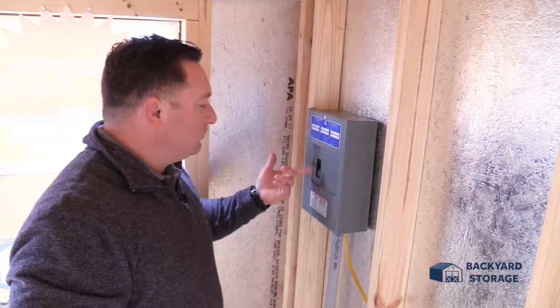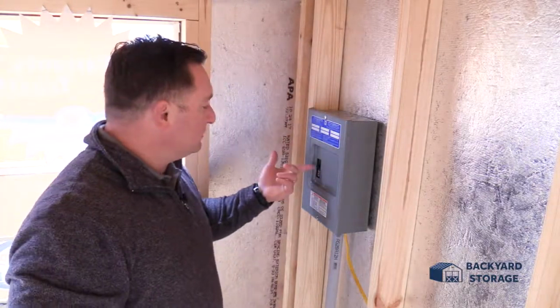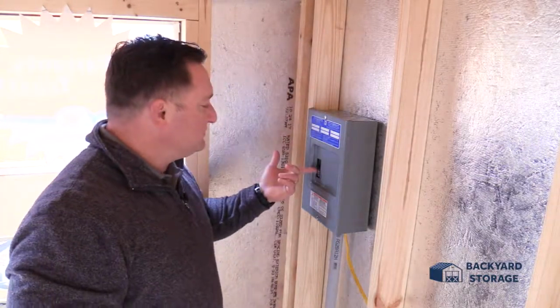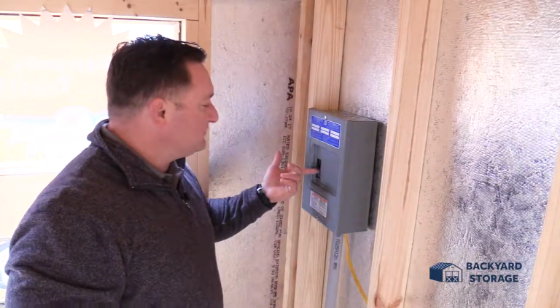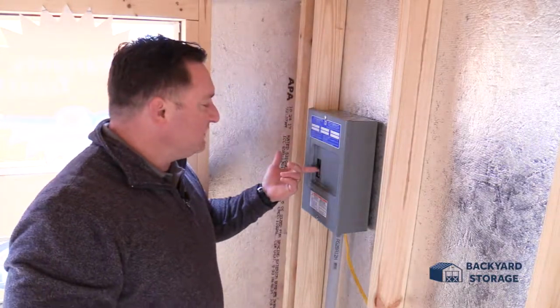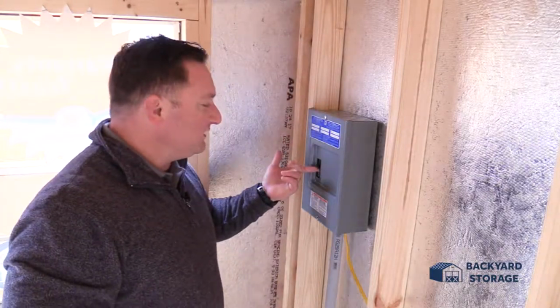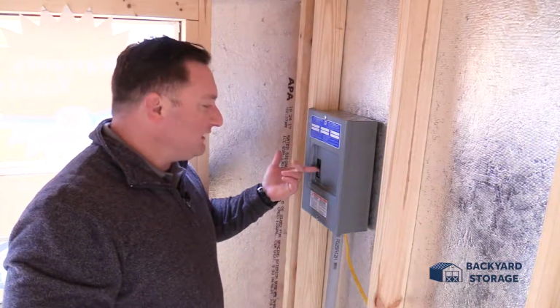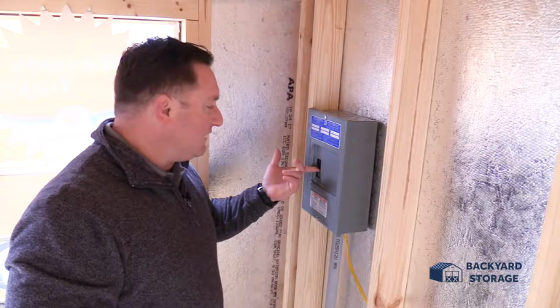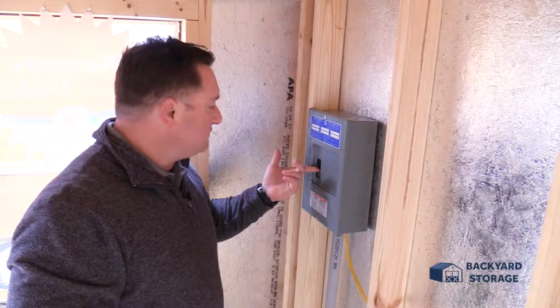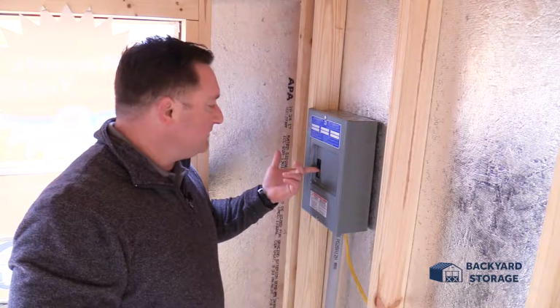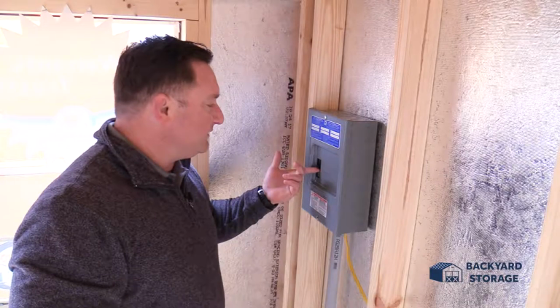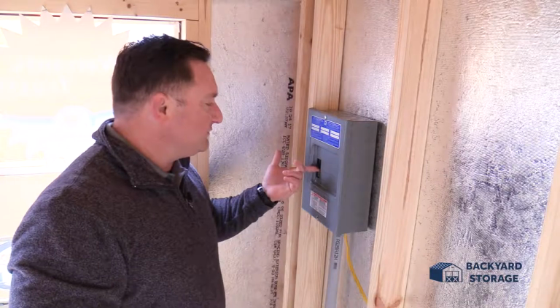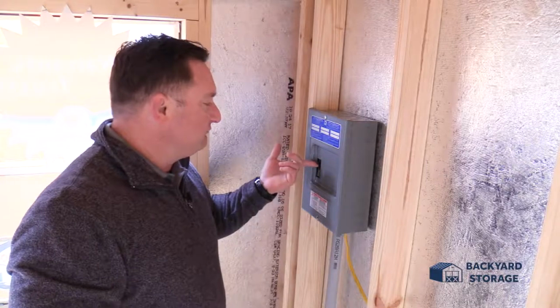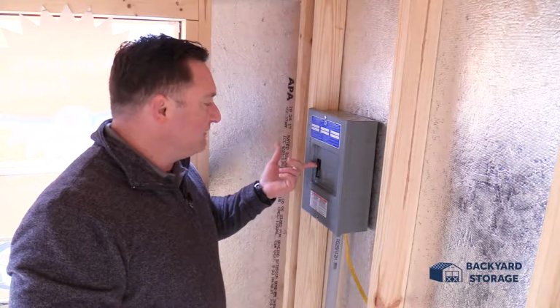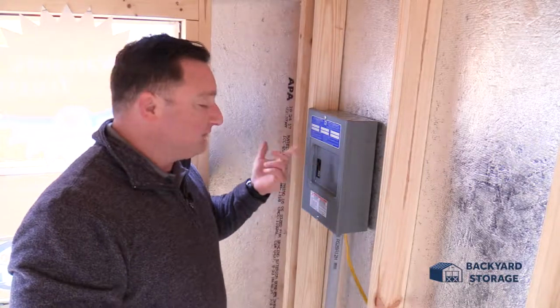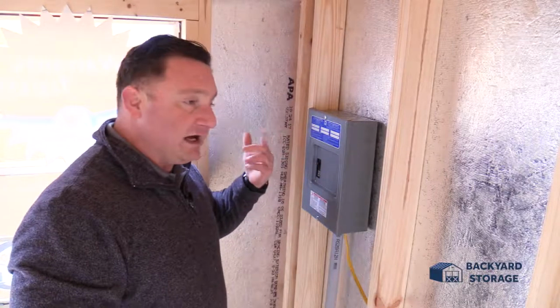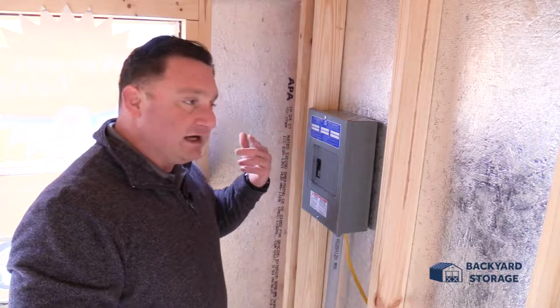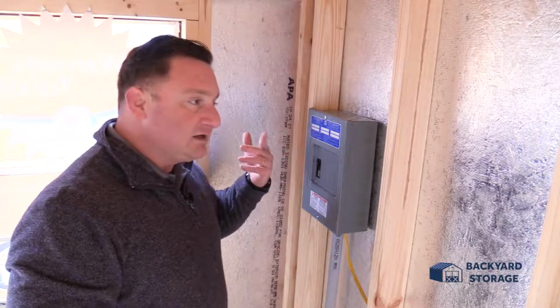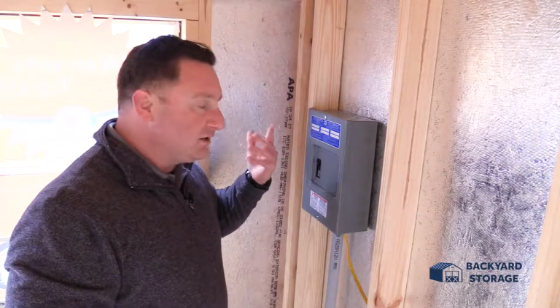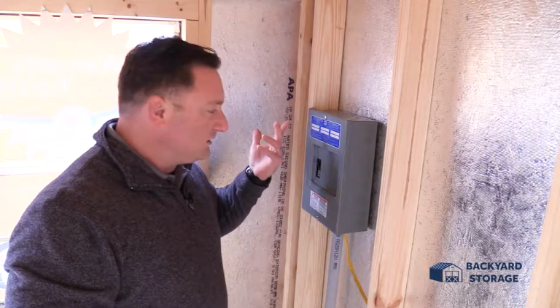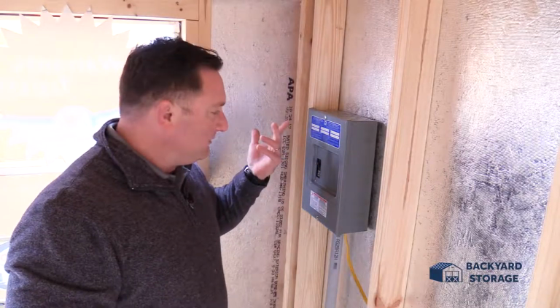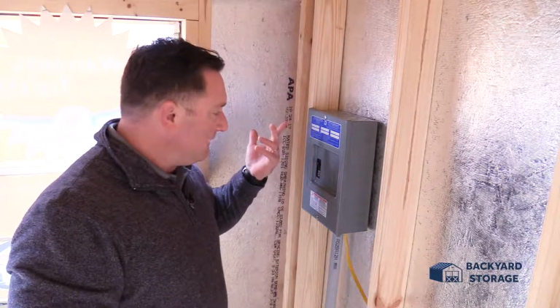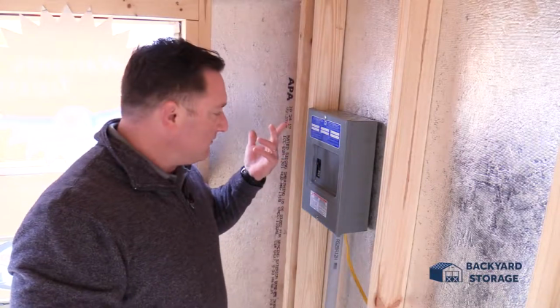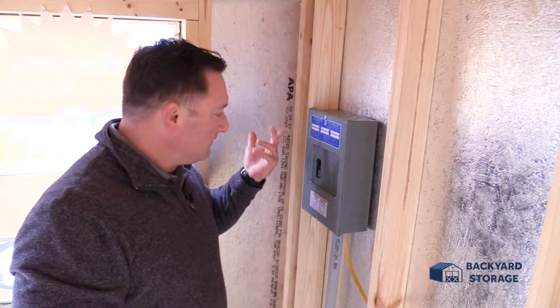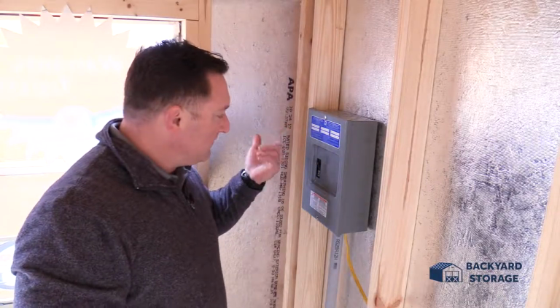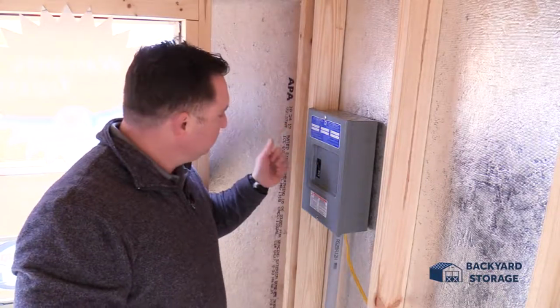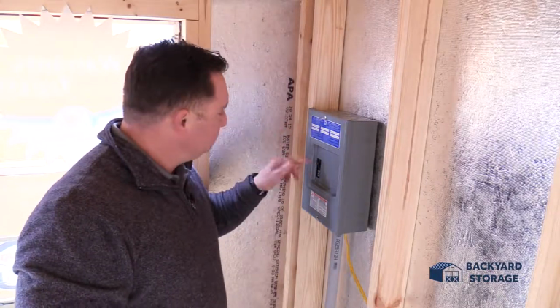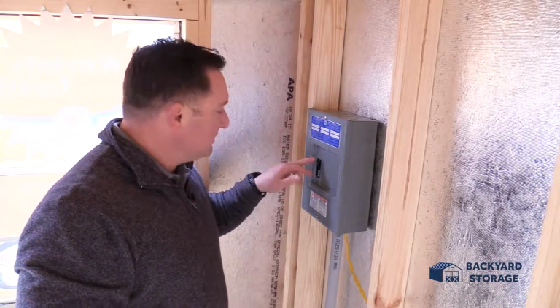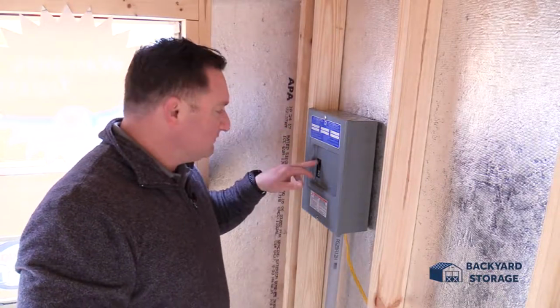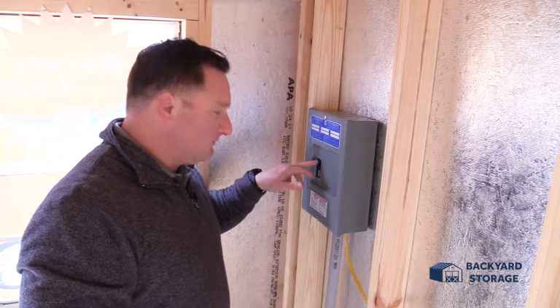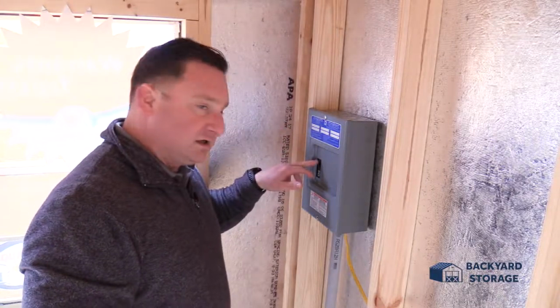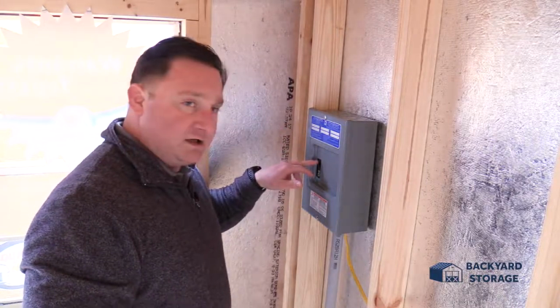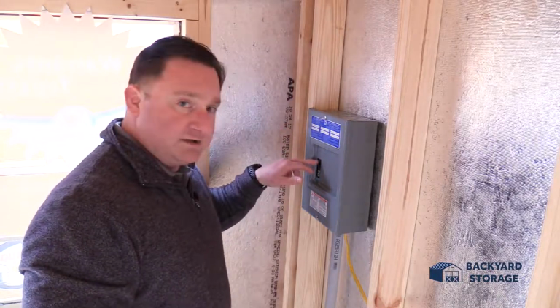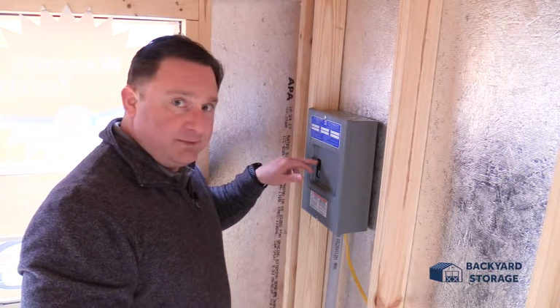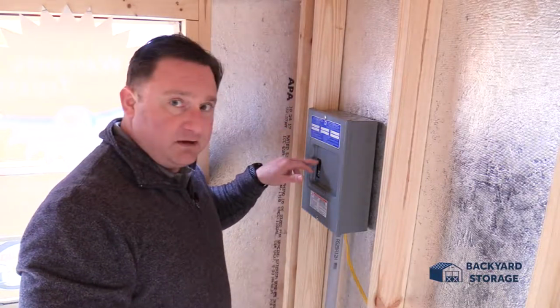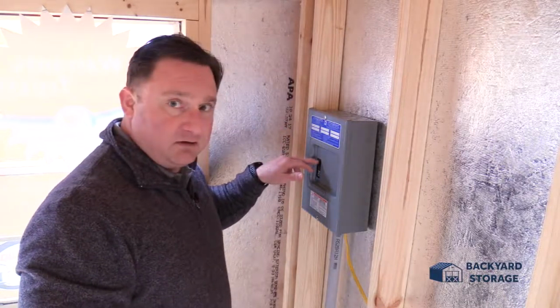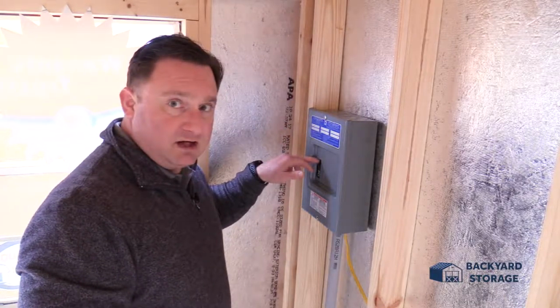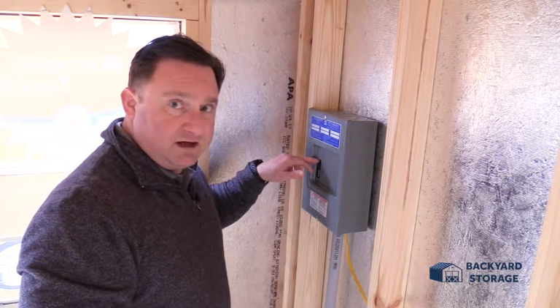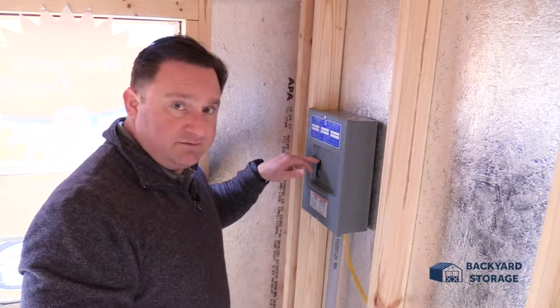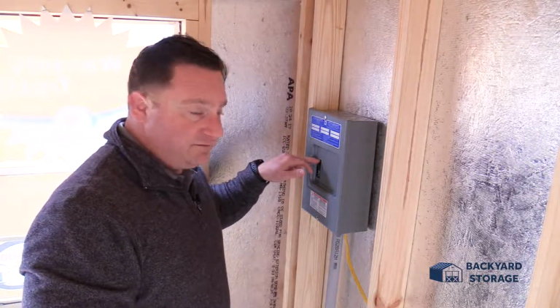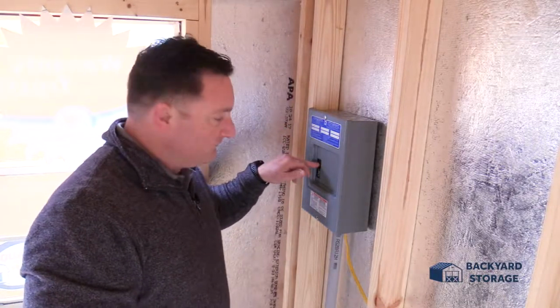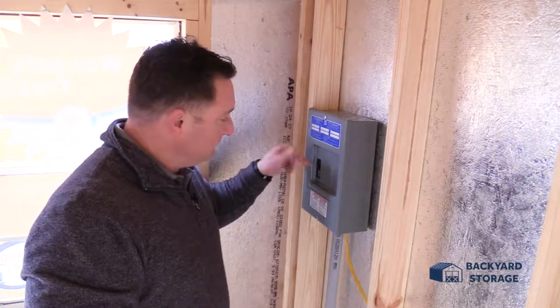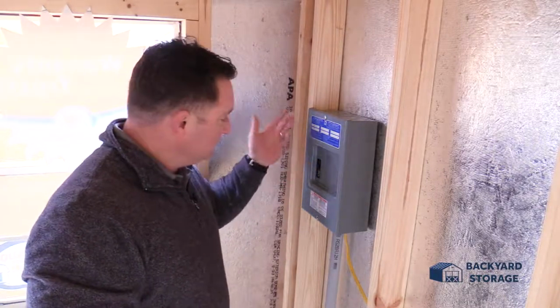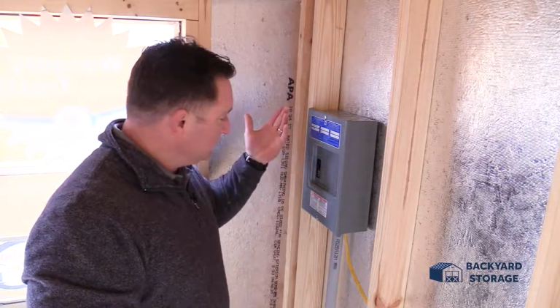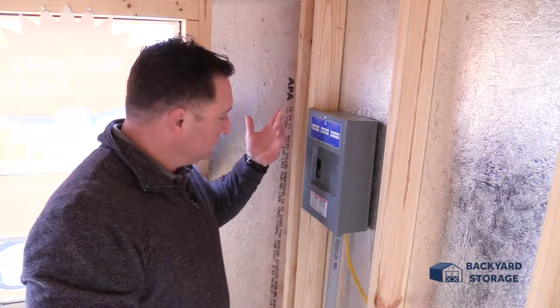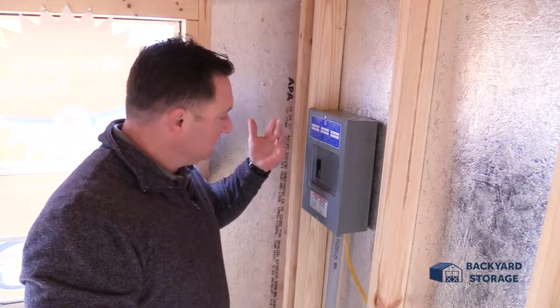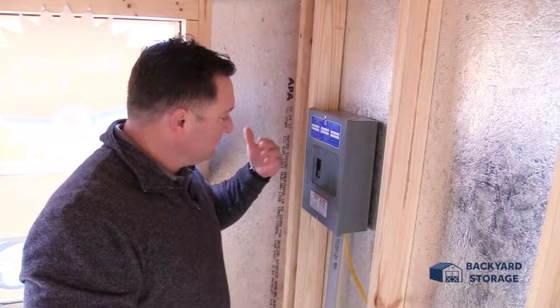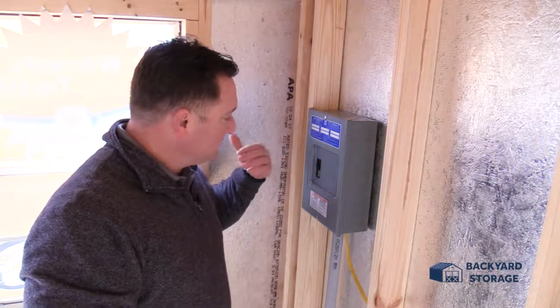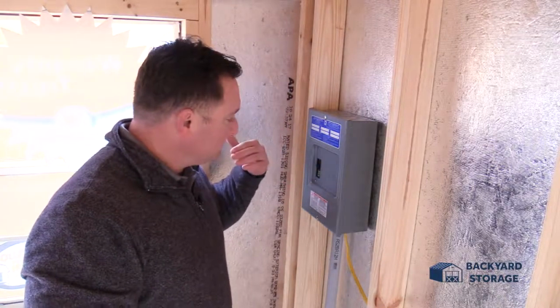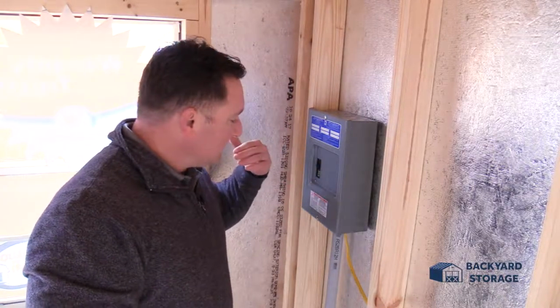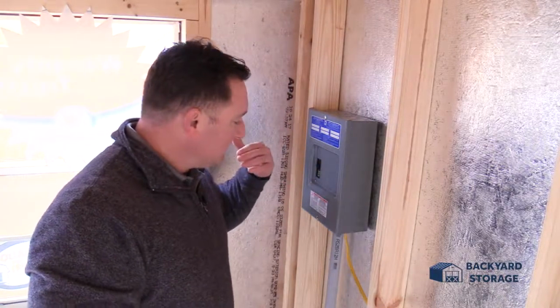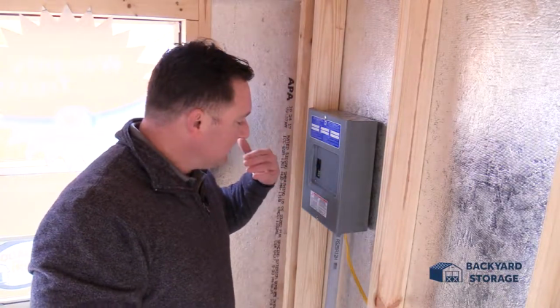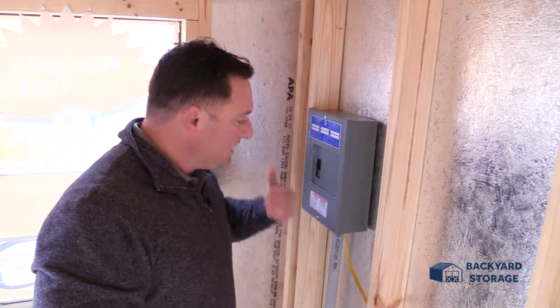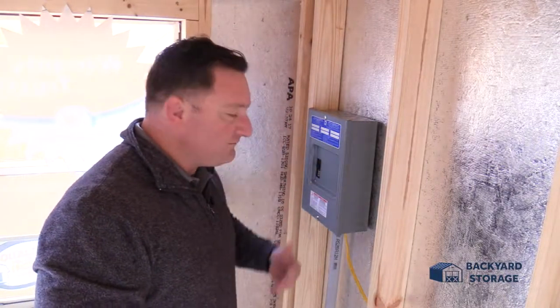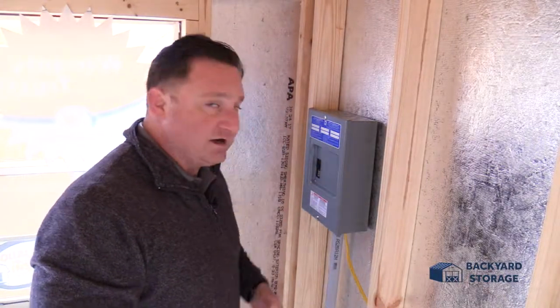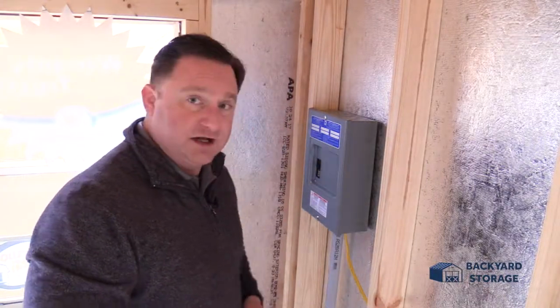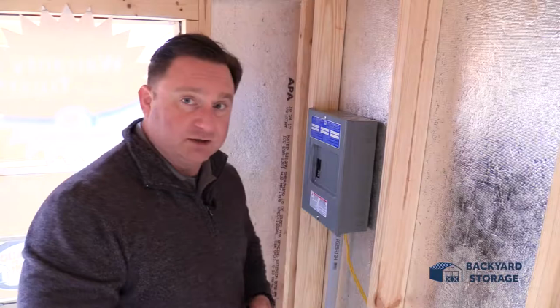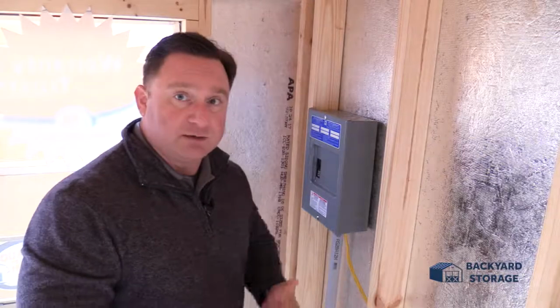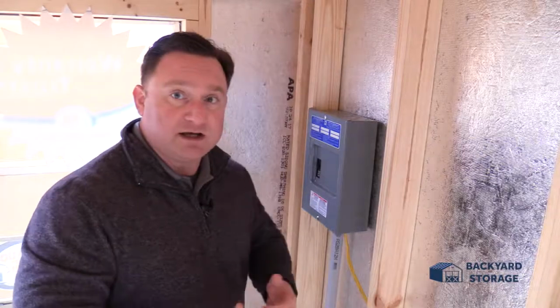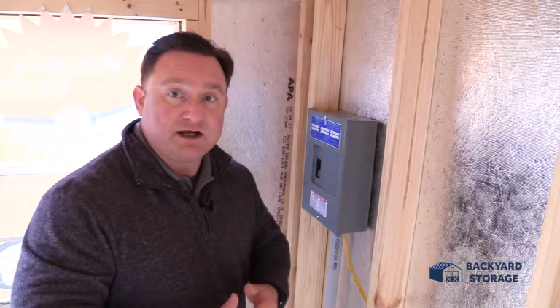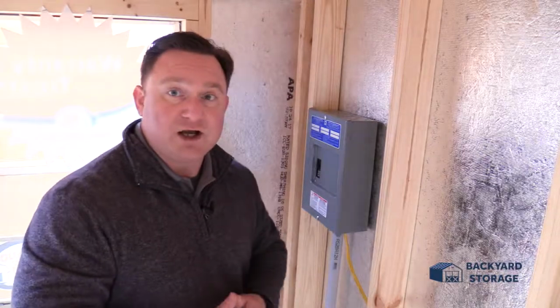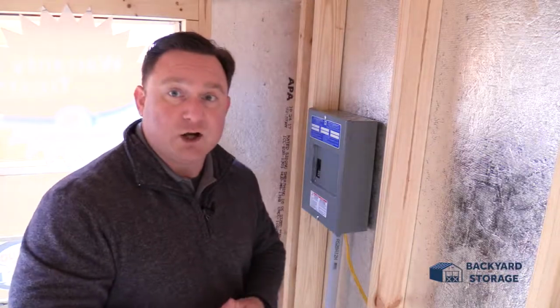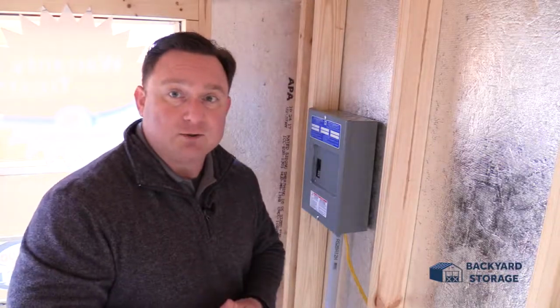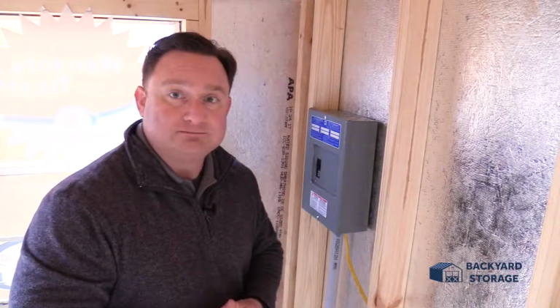It works just like your house breakers — flip it on, turn the power on. I'm going to cut the power off. Simply slide it off and you're ready to go.